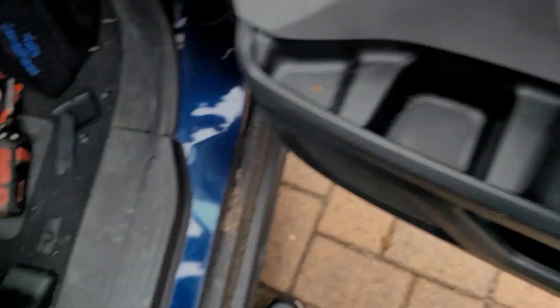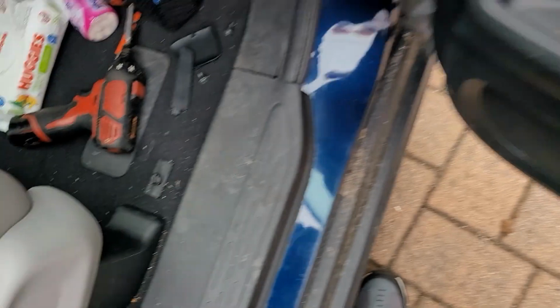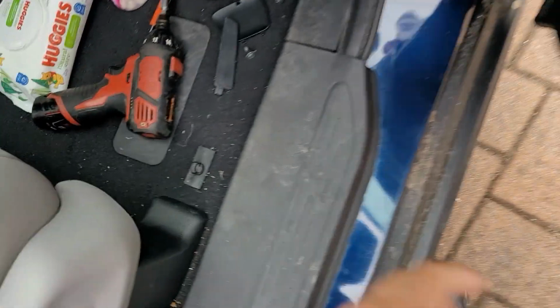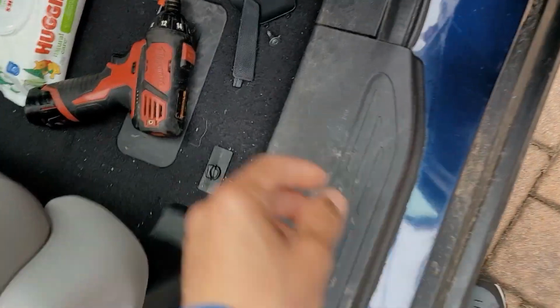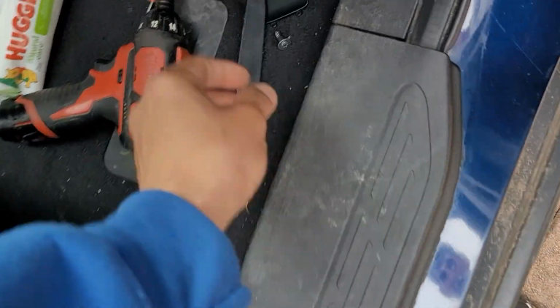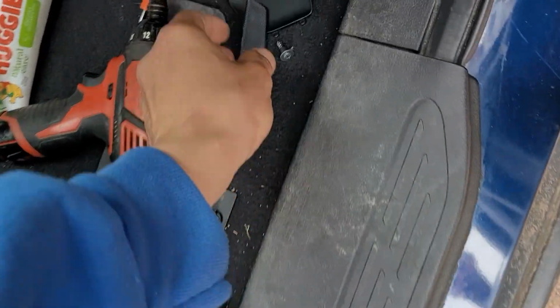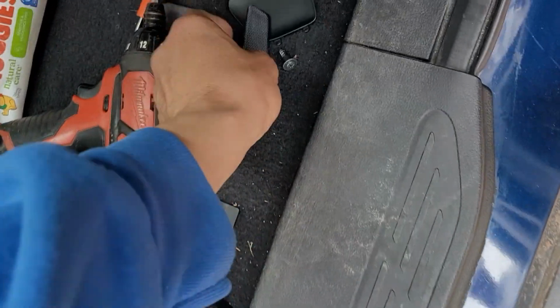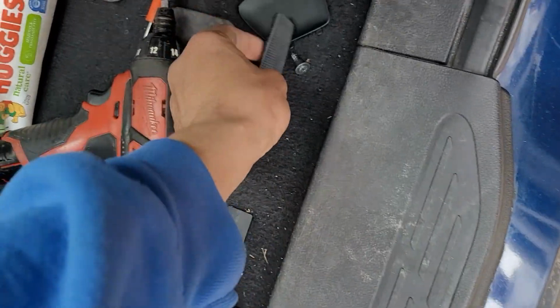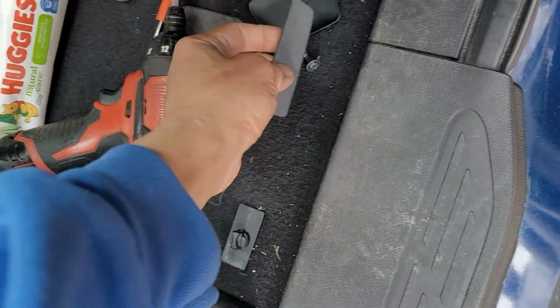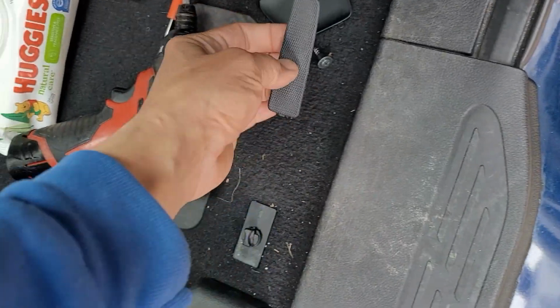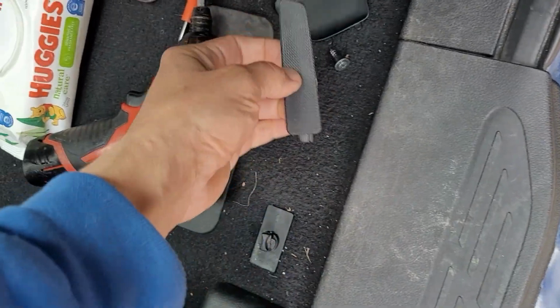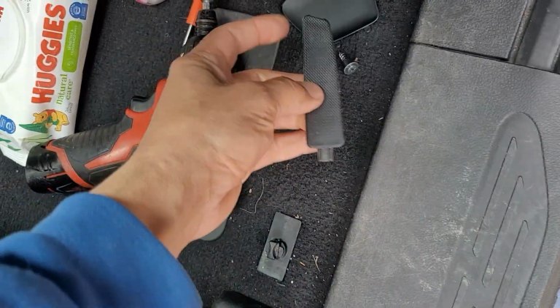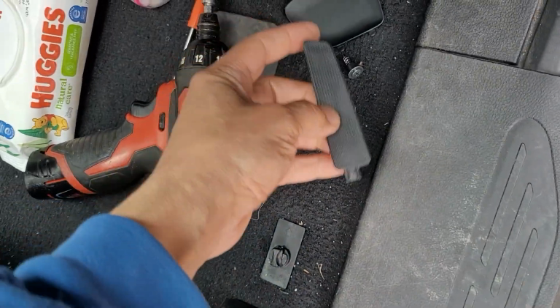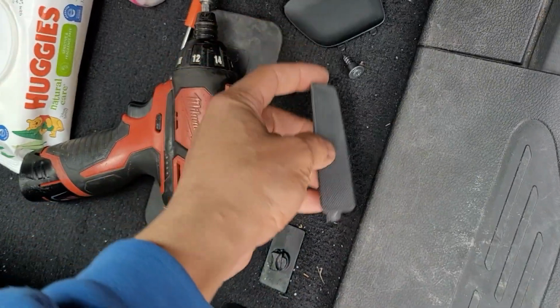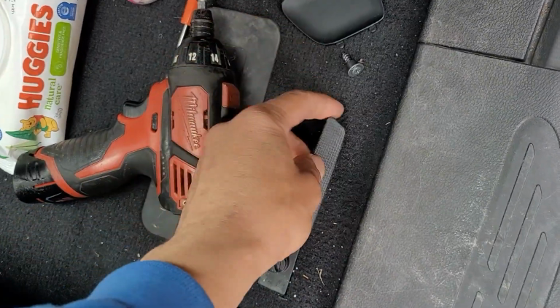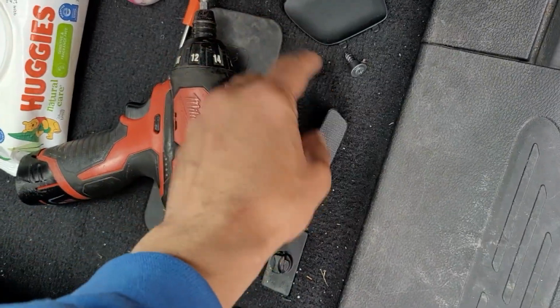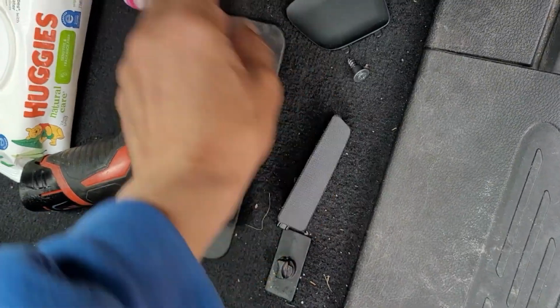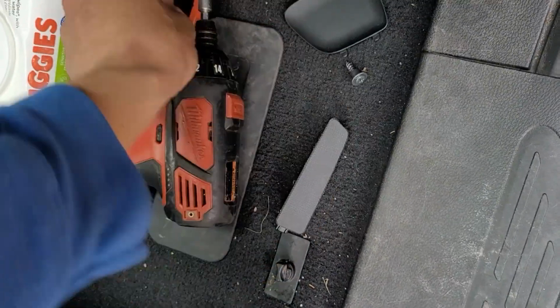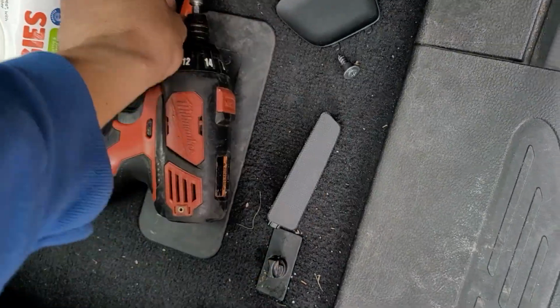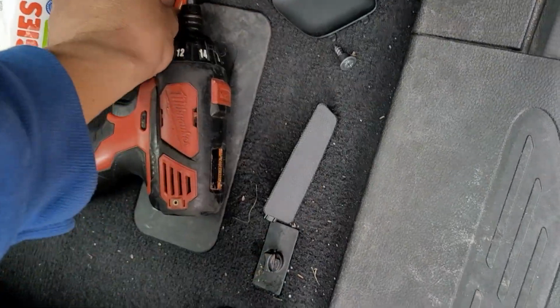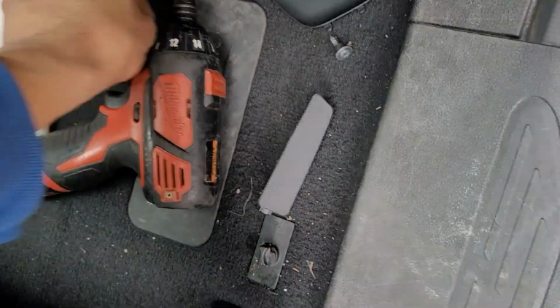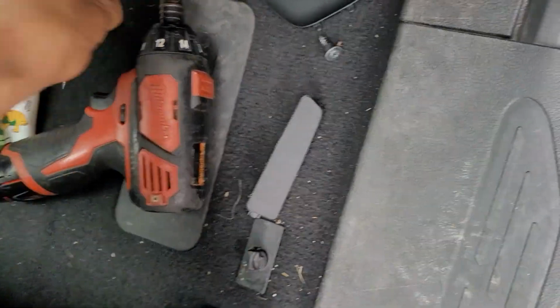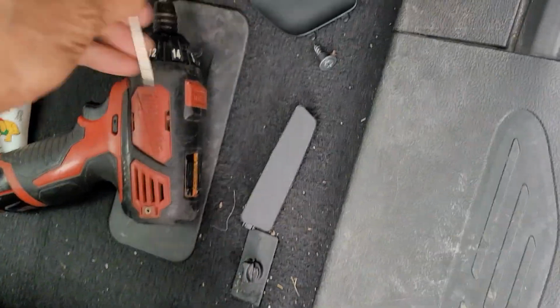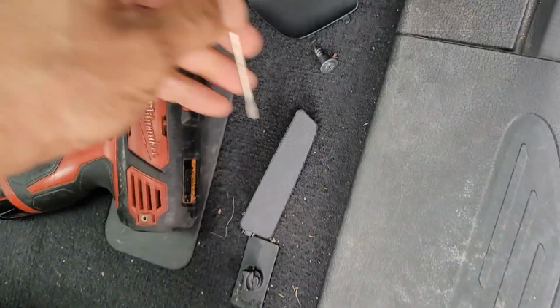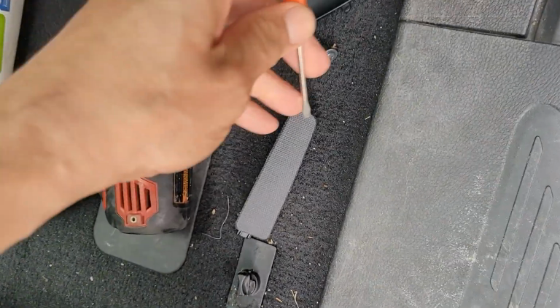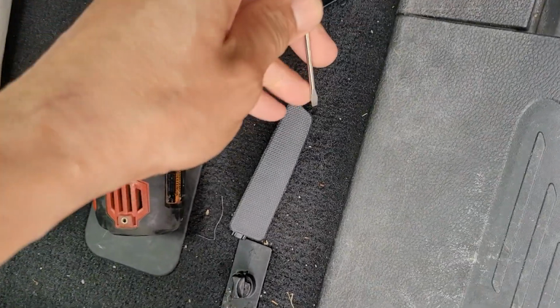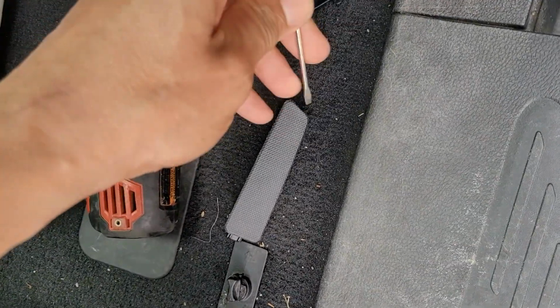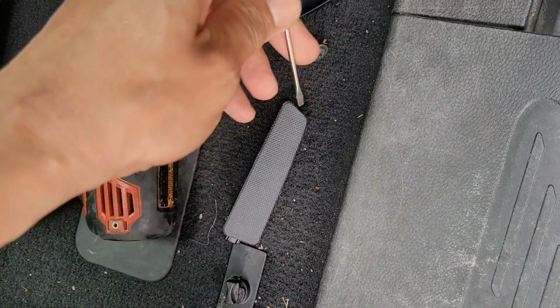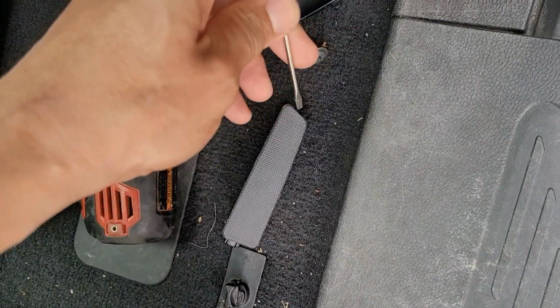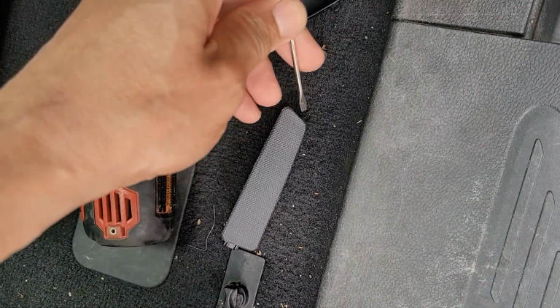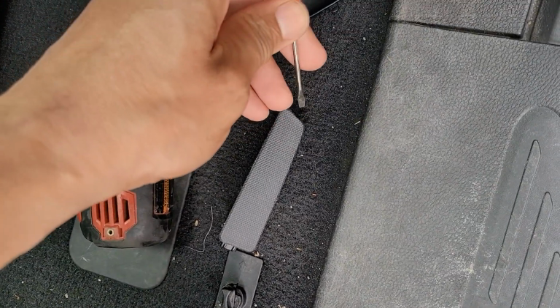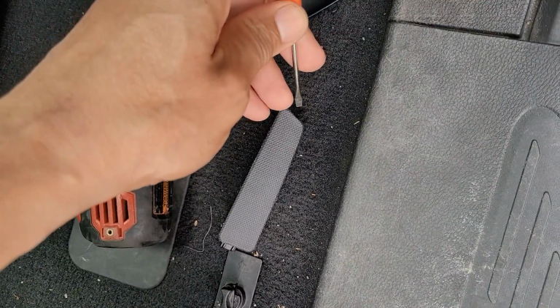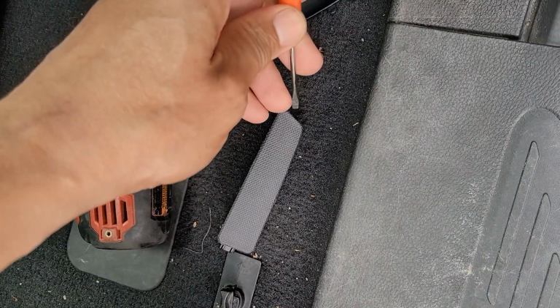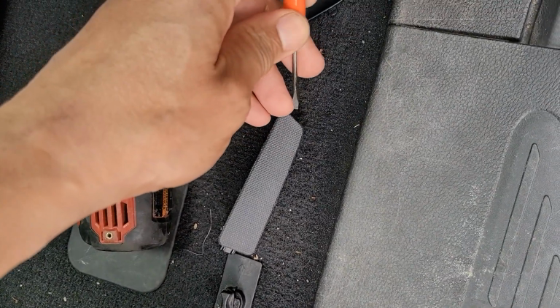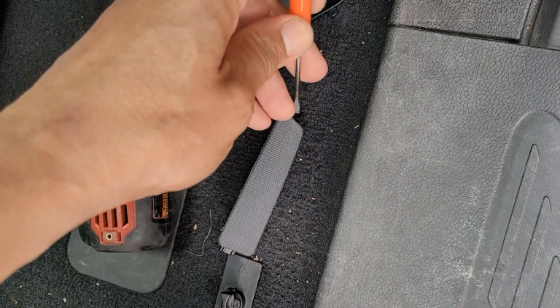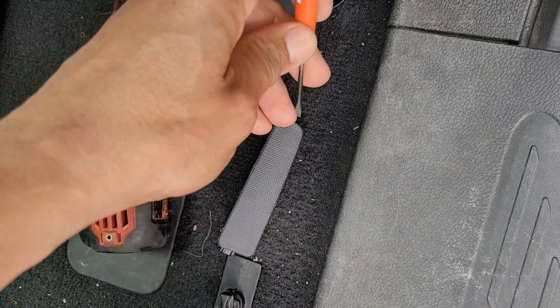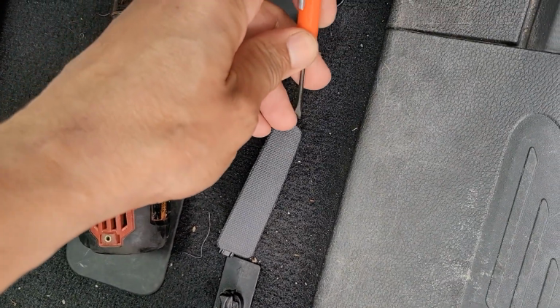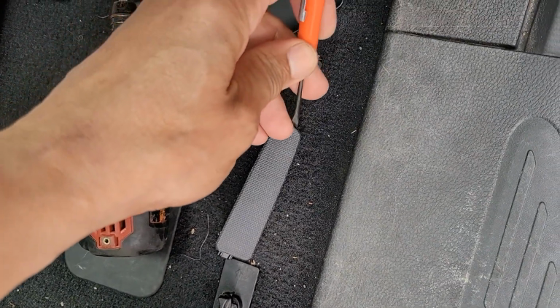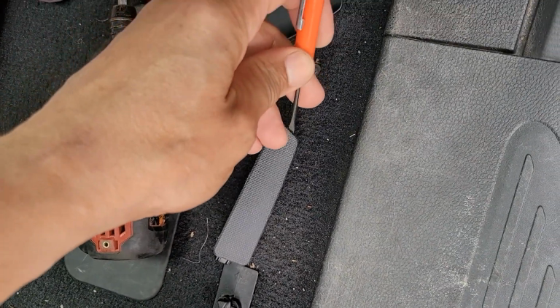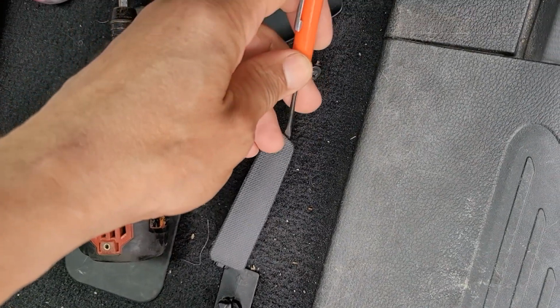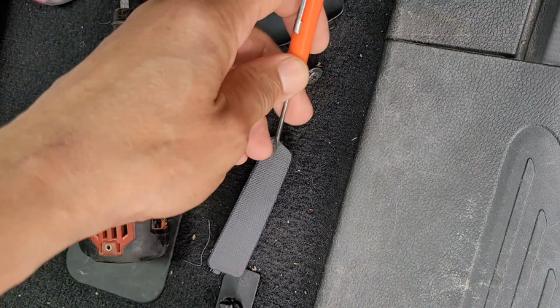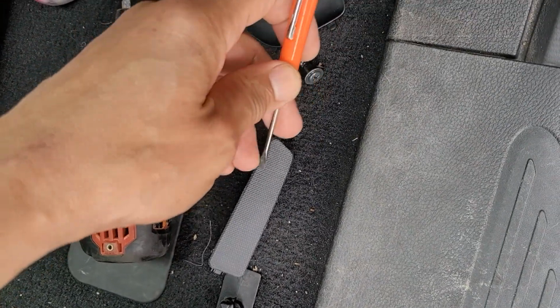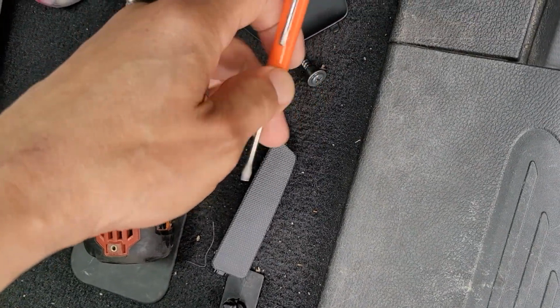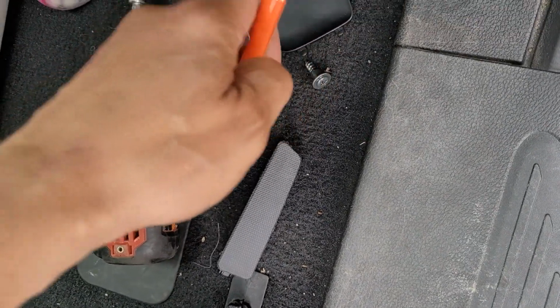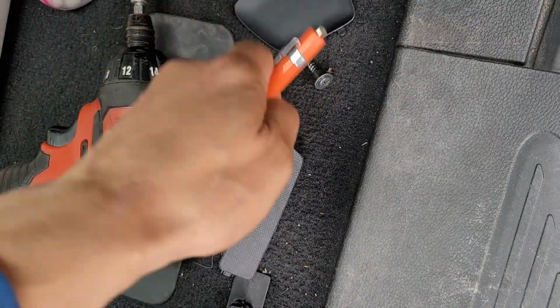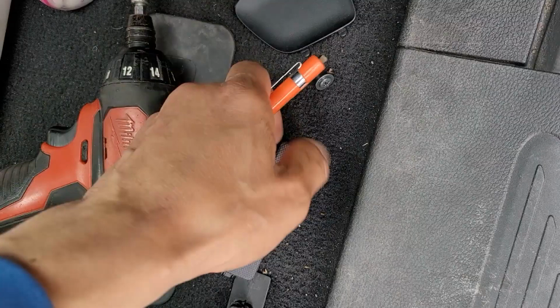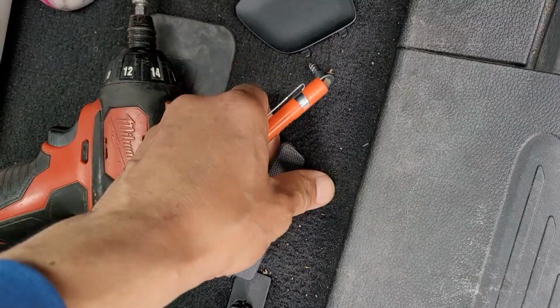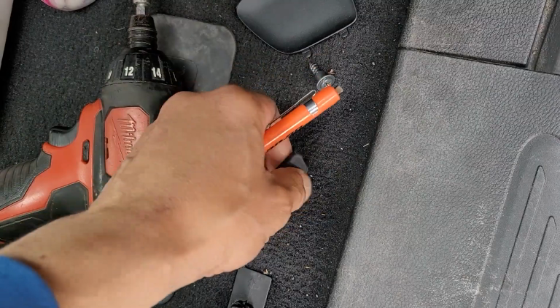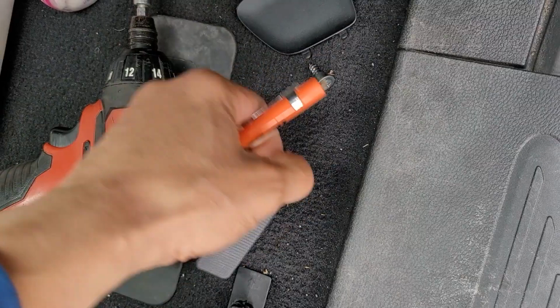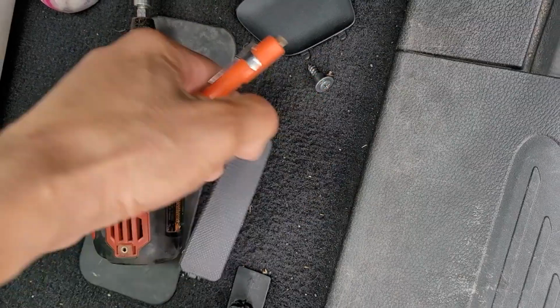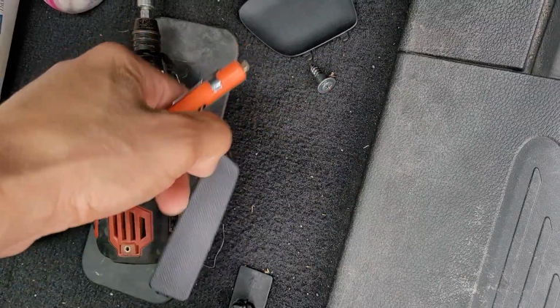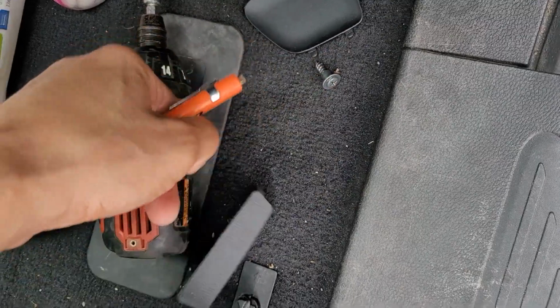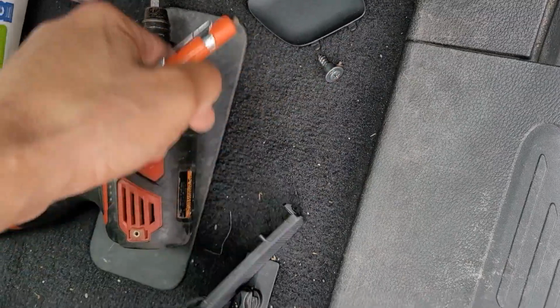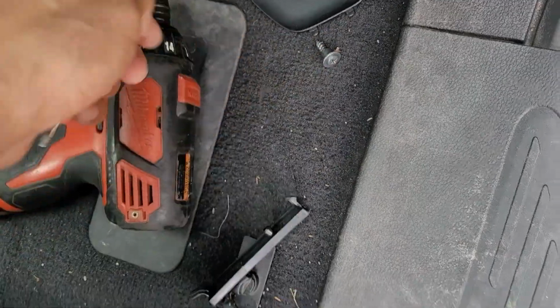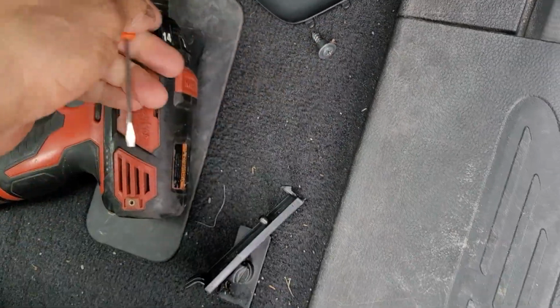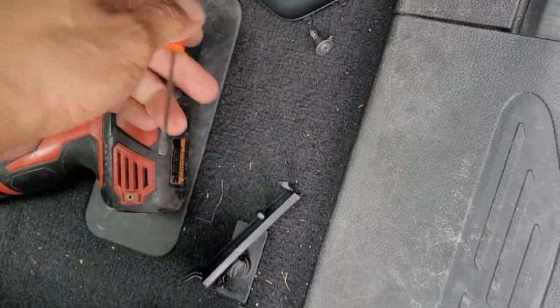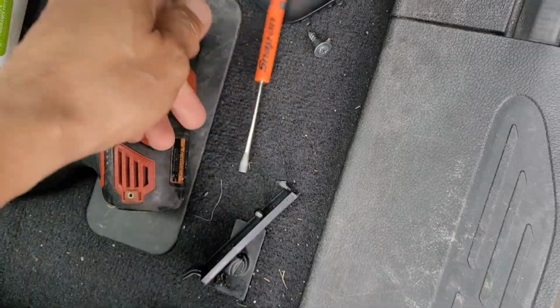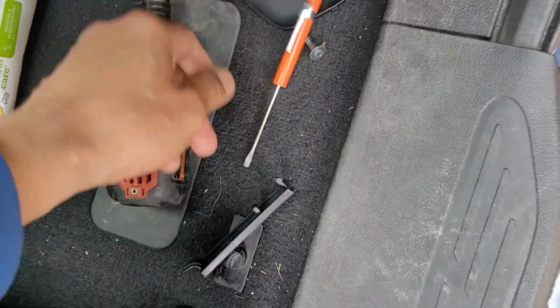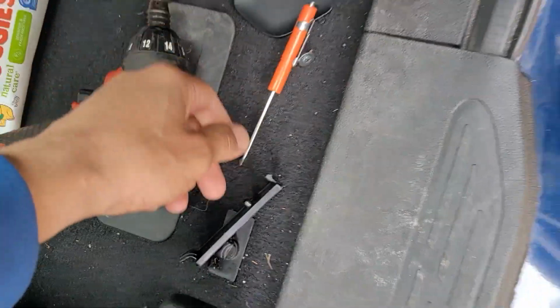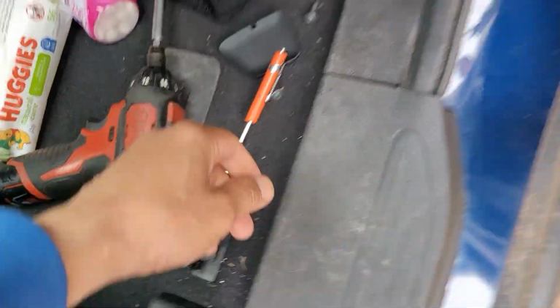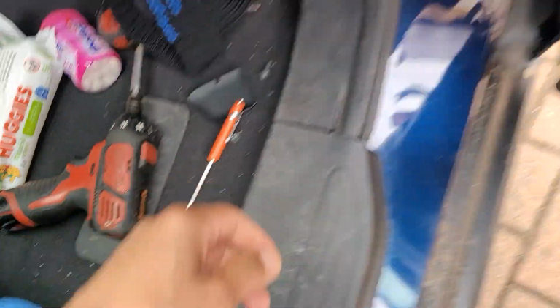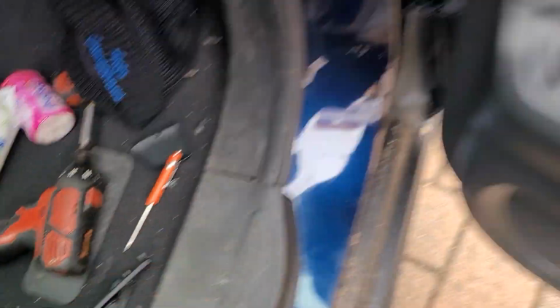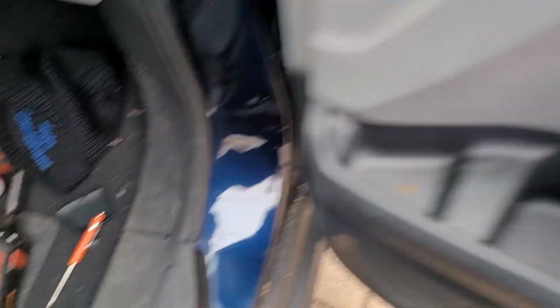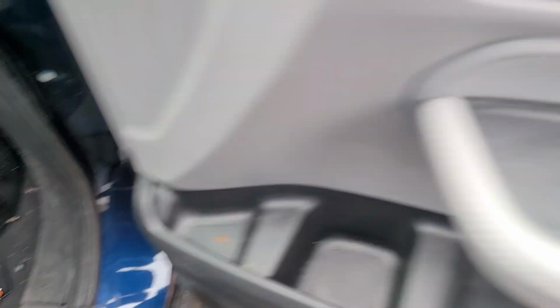And another one right there, underneath another trap door which has a notch right there. So this pops up. Take the other screw out.